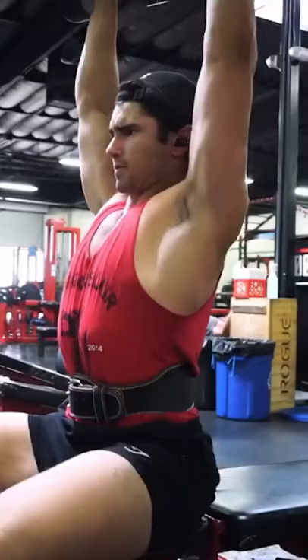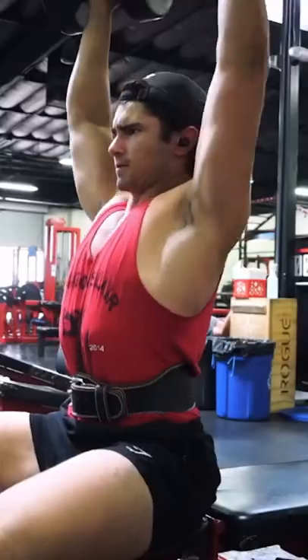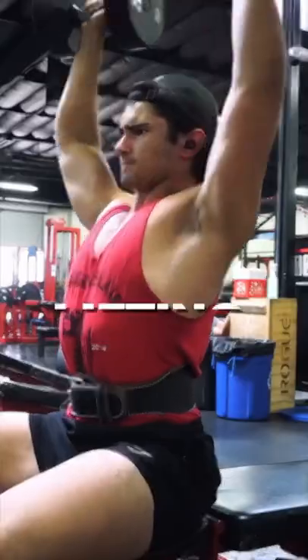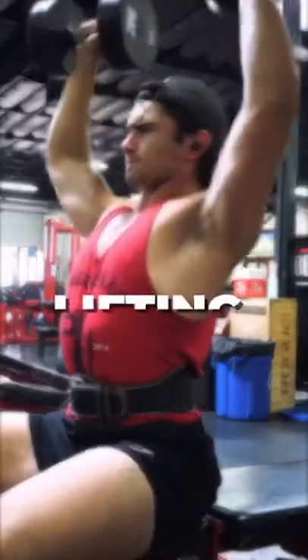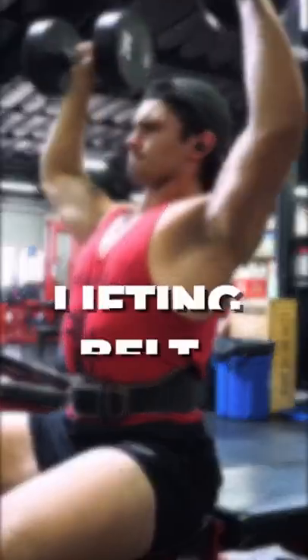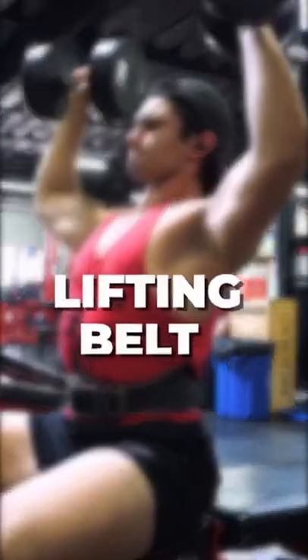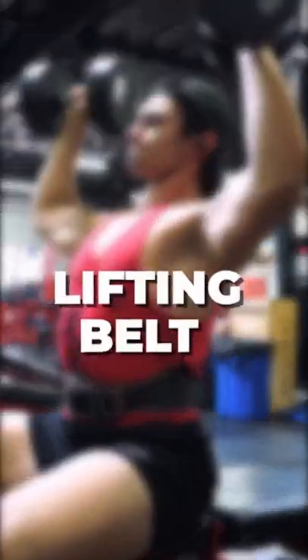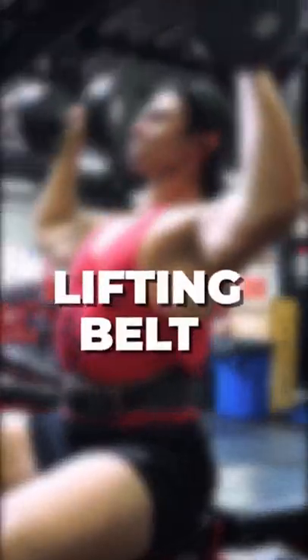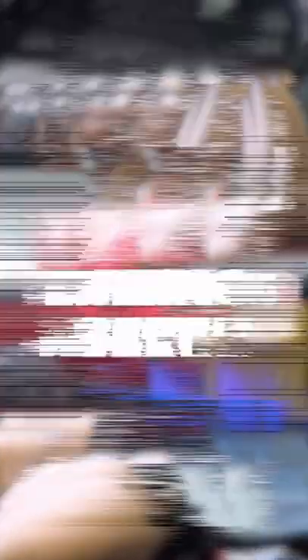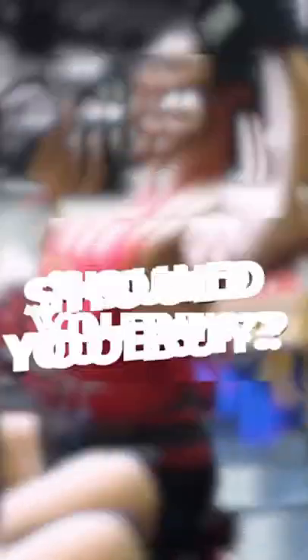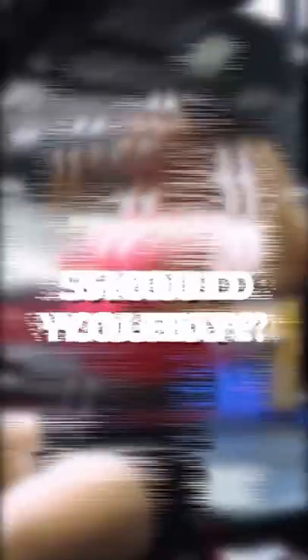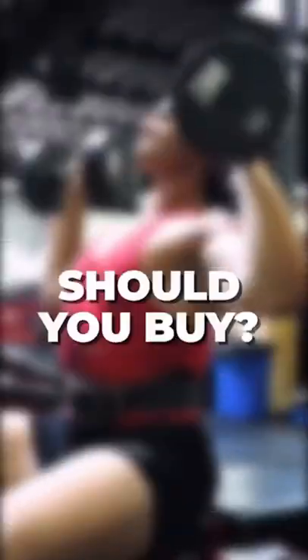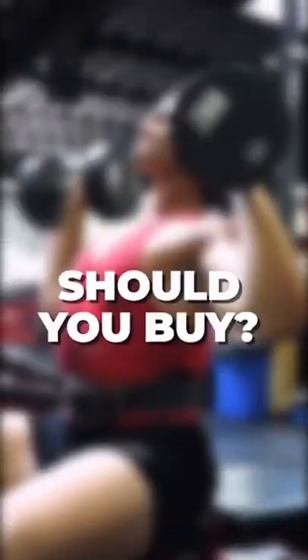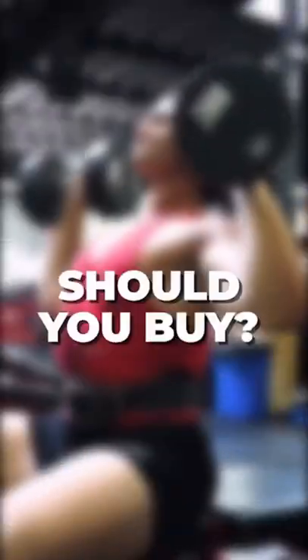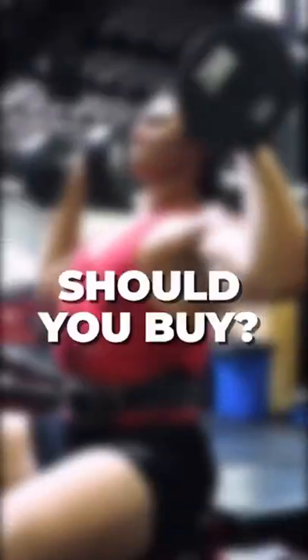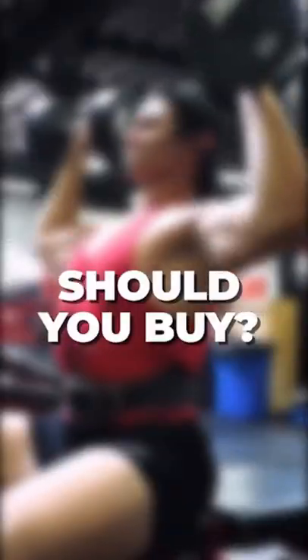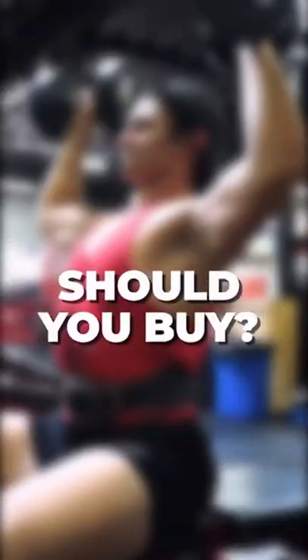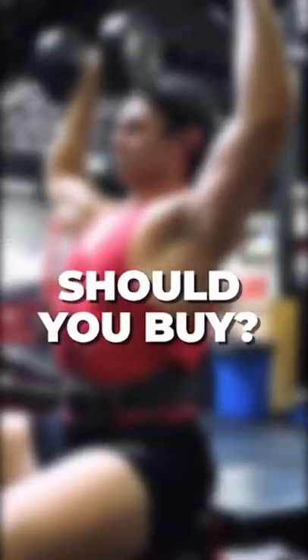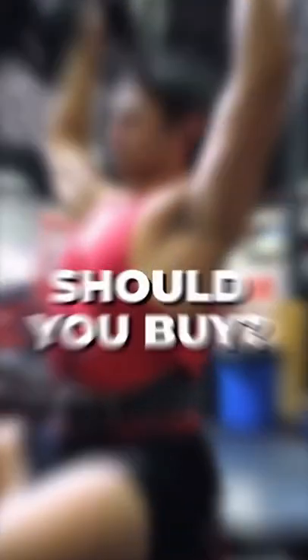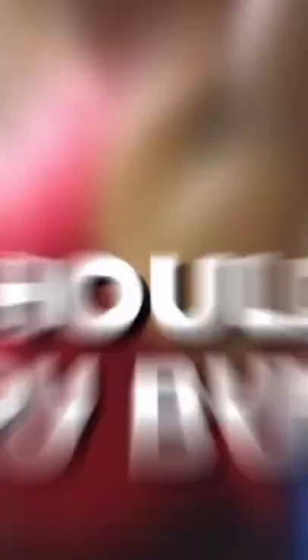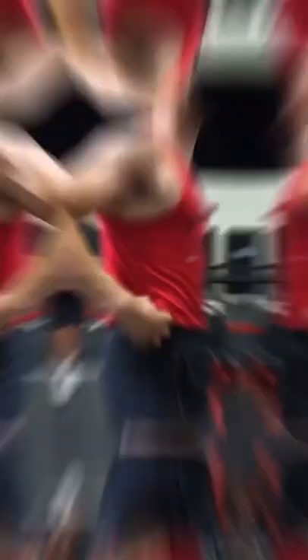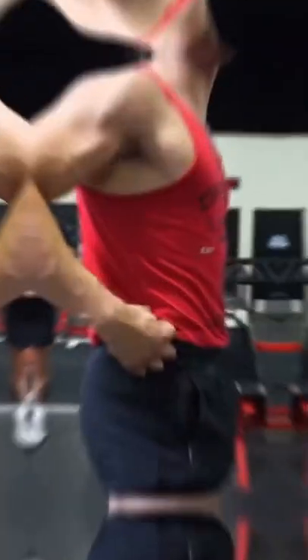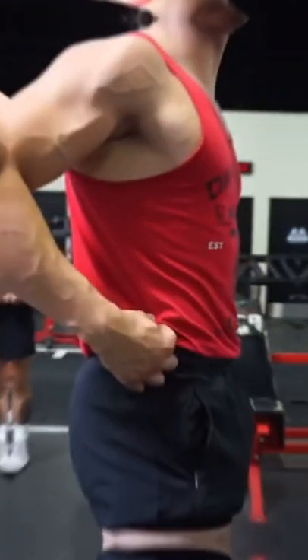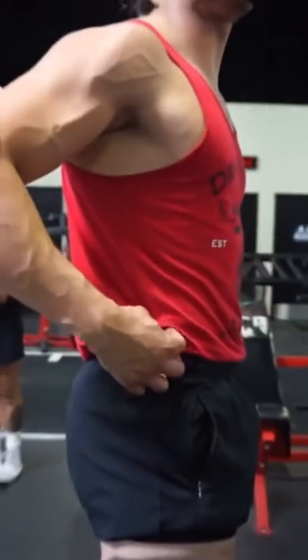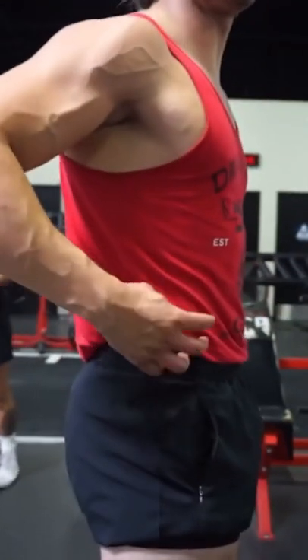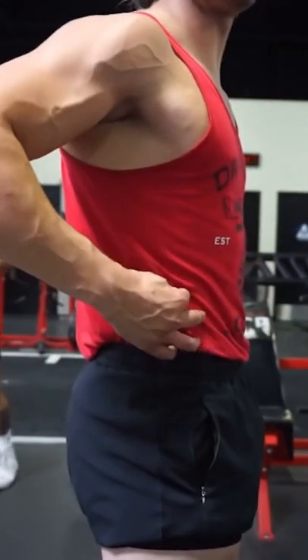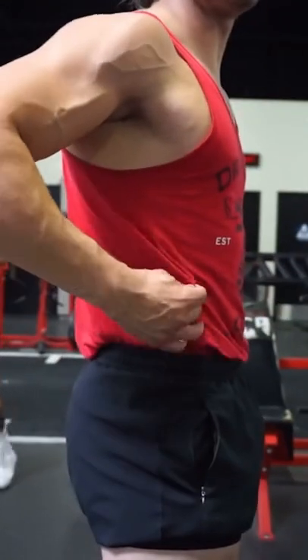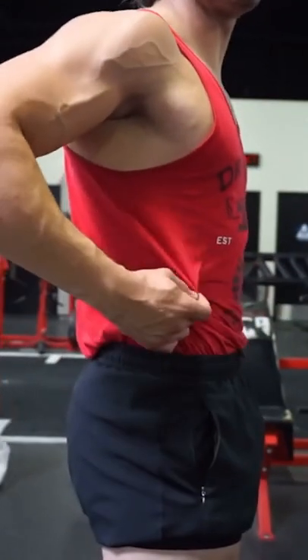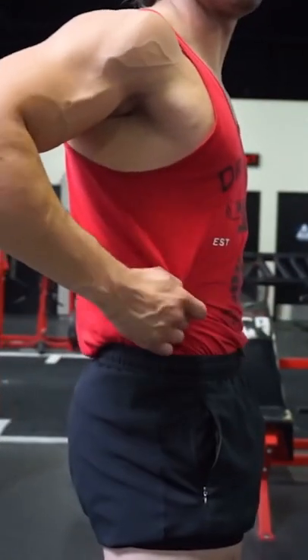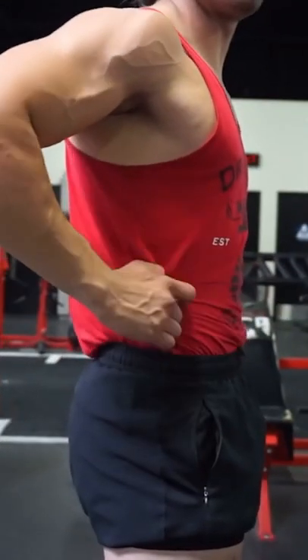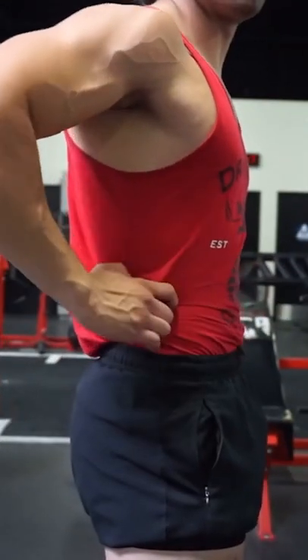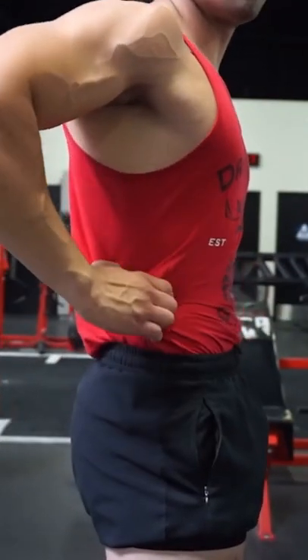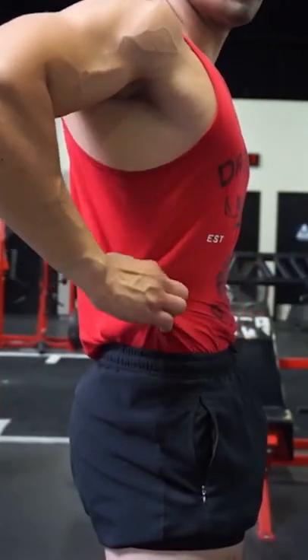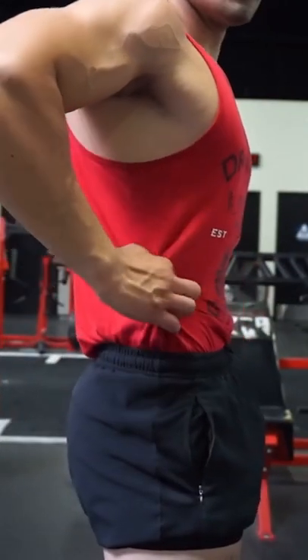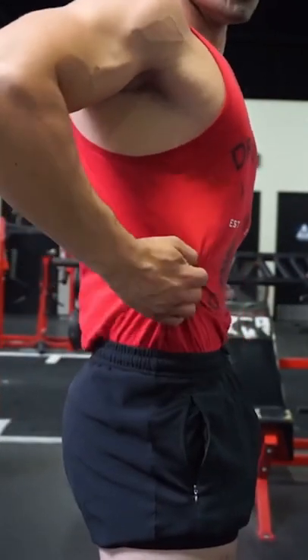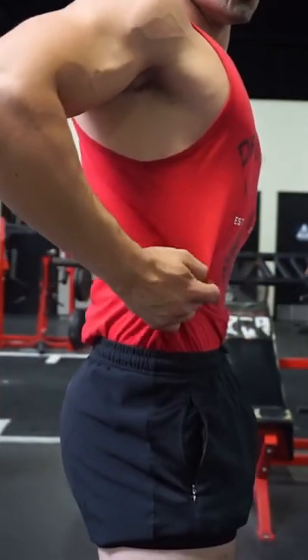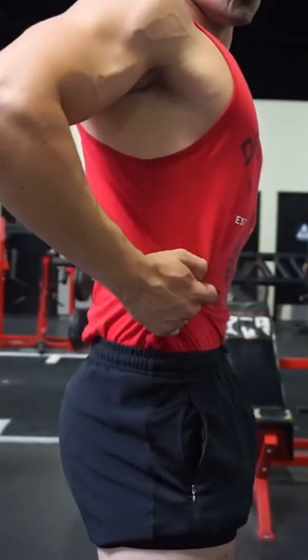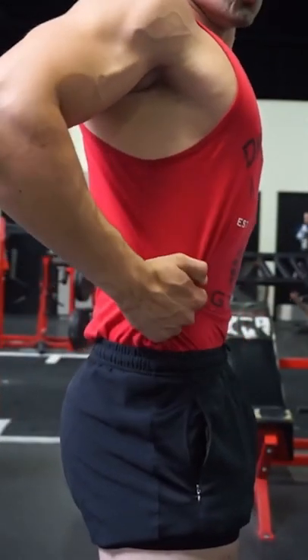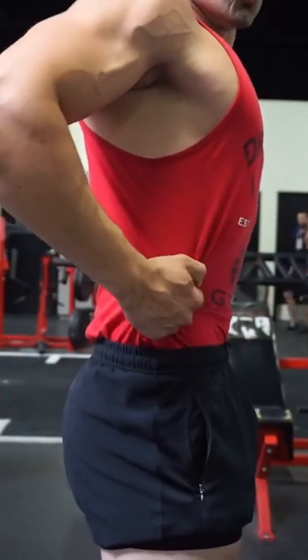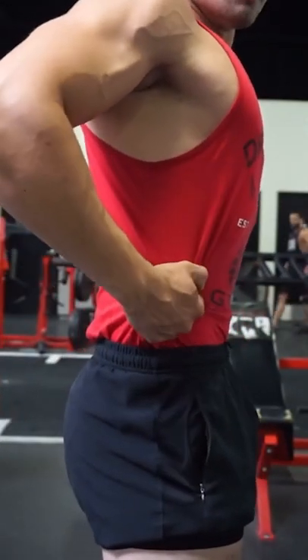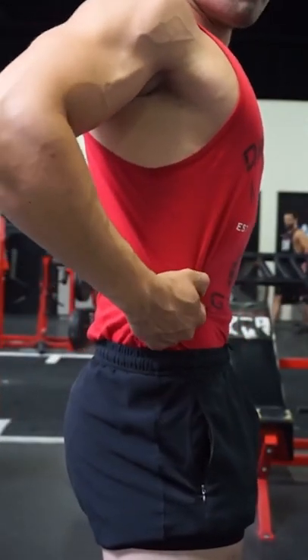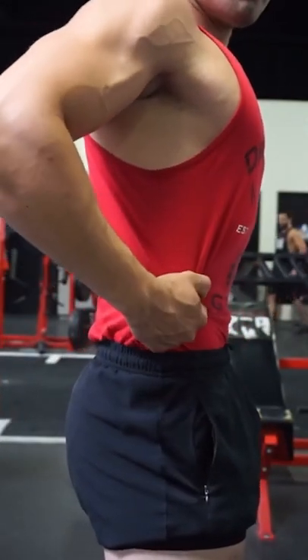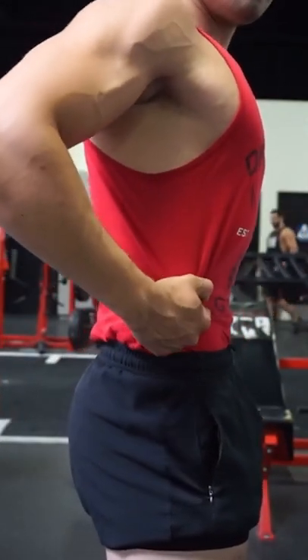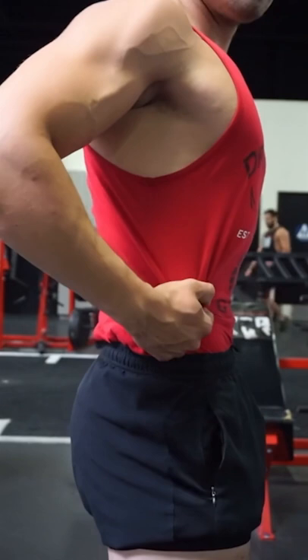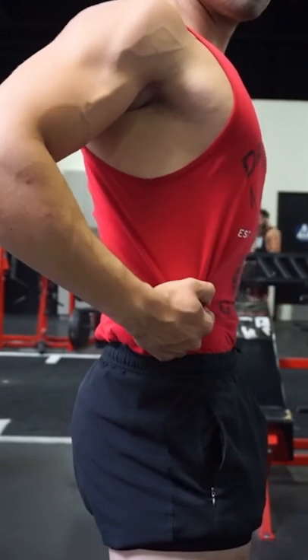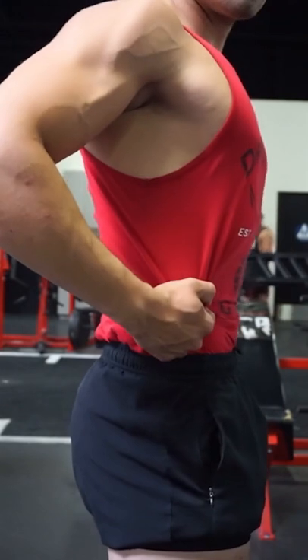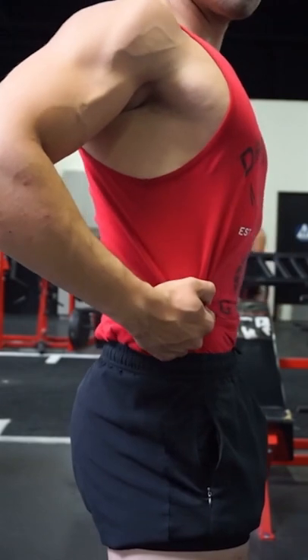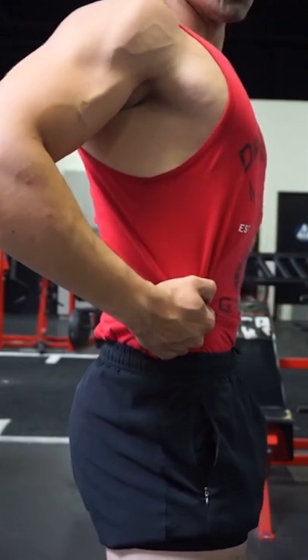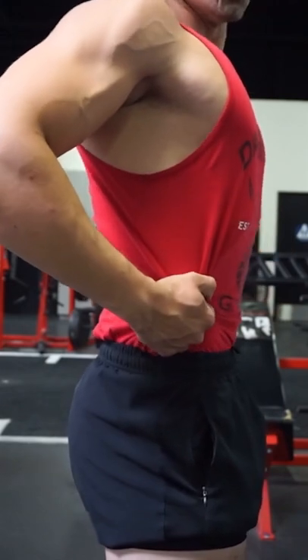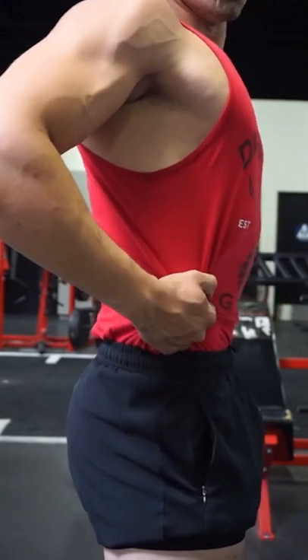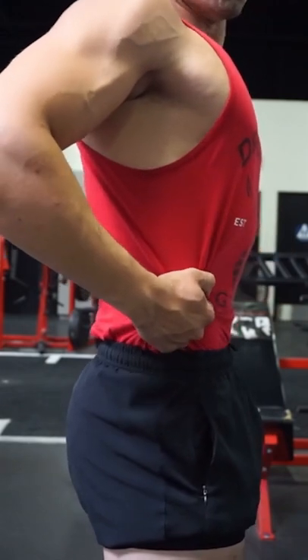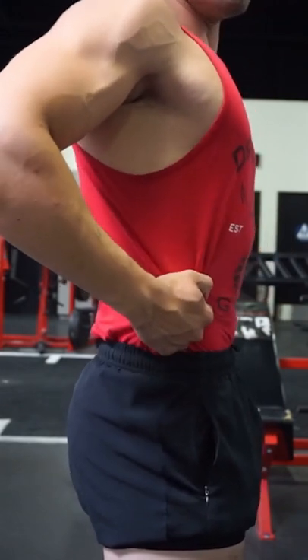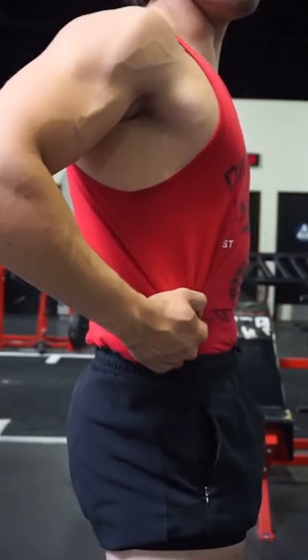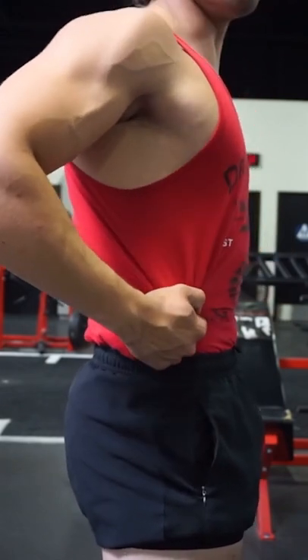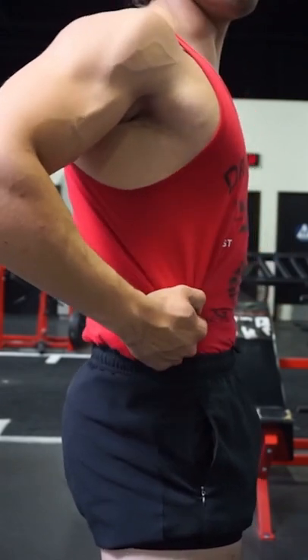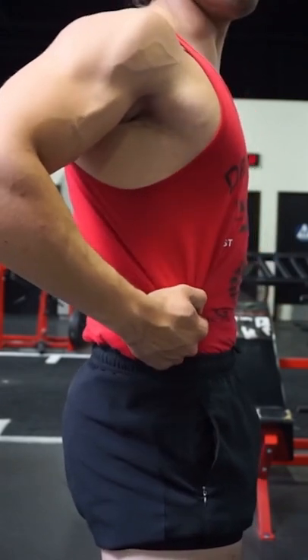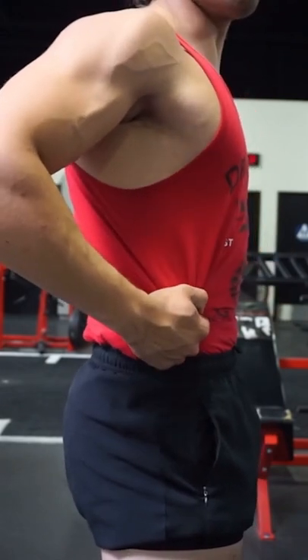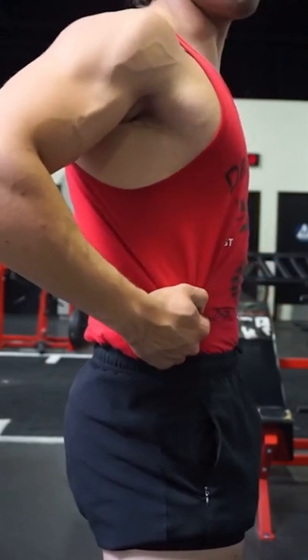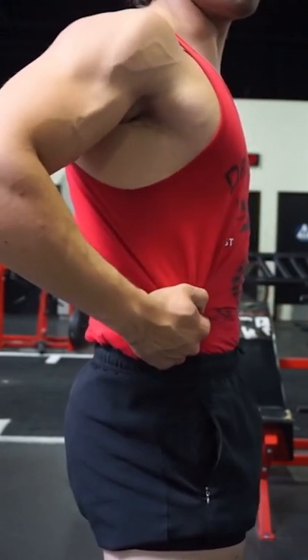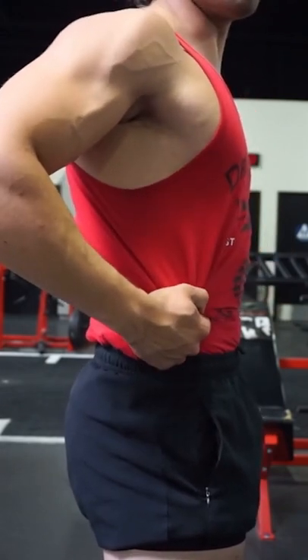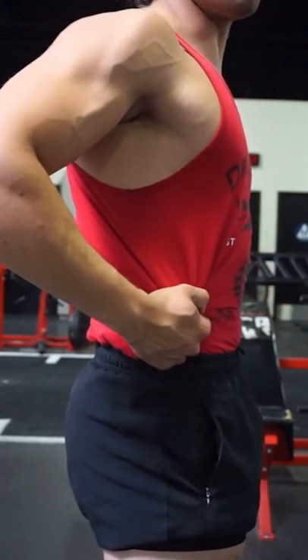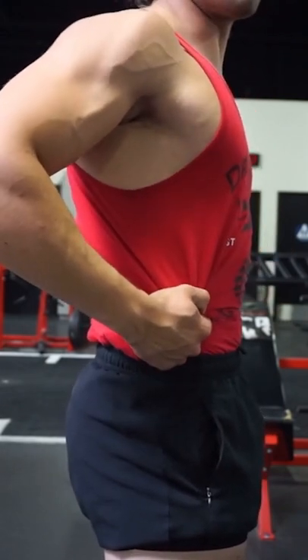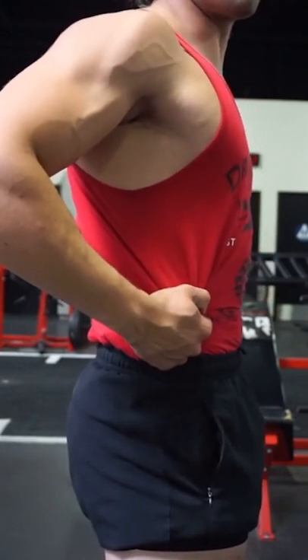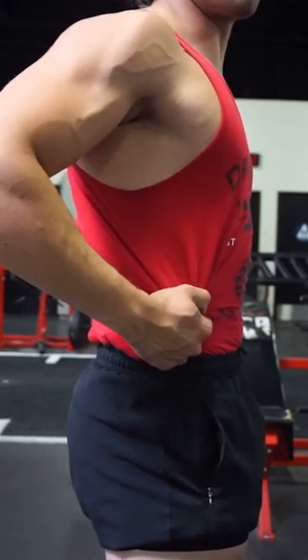Lifting belts — should you buy one? A lifting belt is a tool that helps you increase abdominal pressure, helping you keep a more rigid core during heavy lifting.